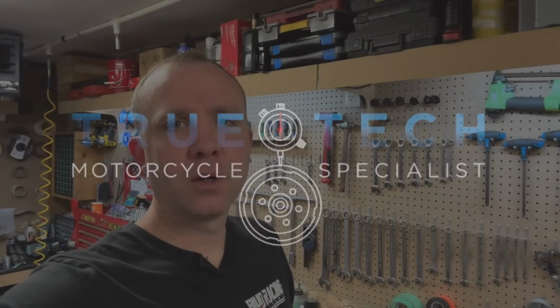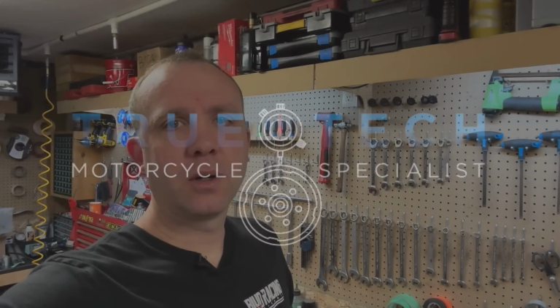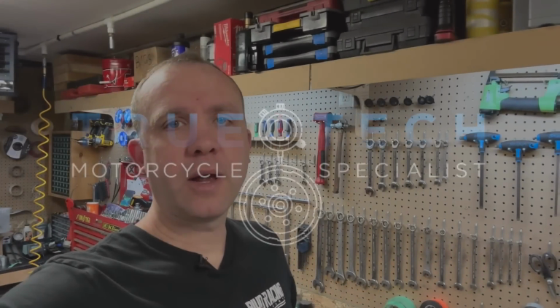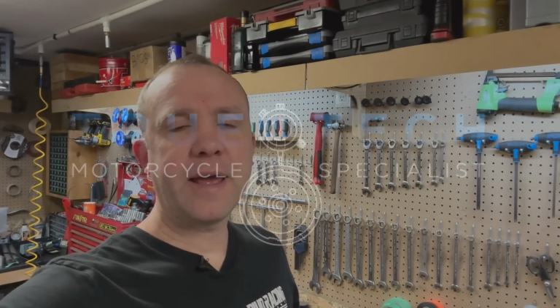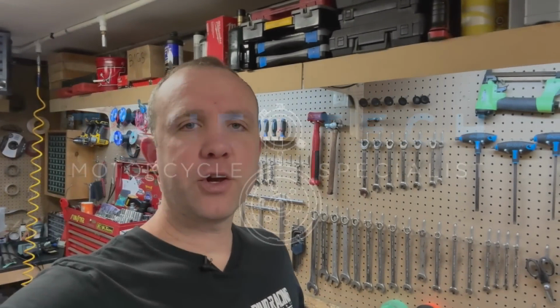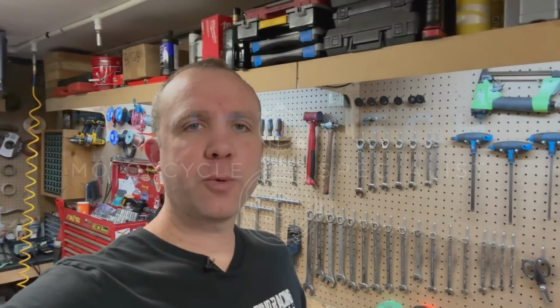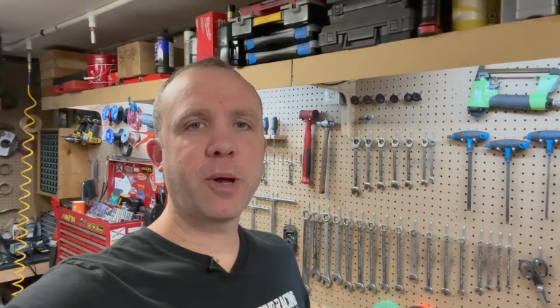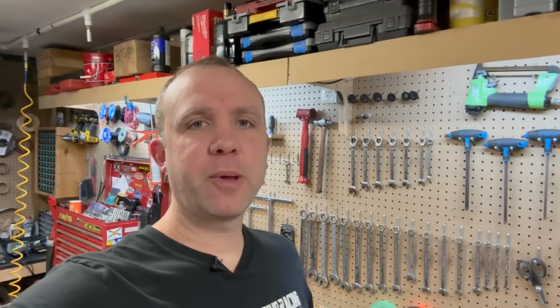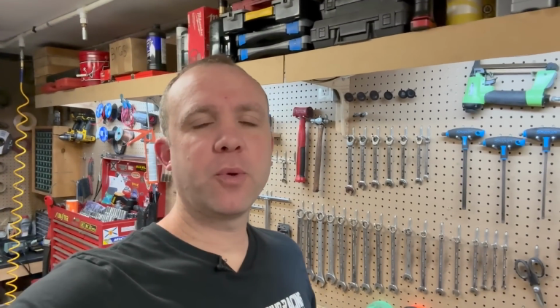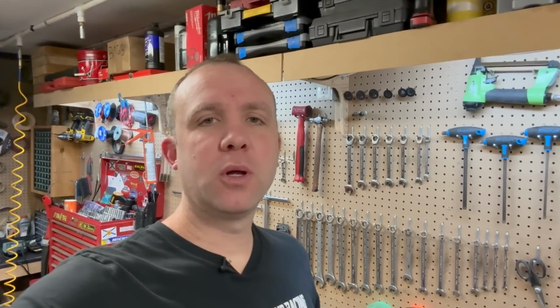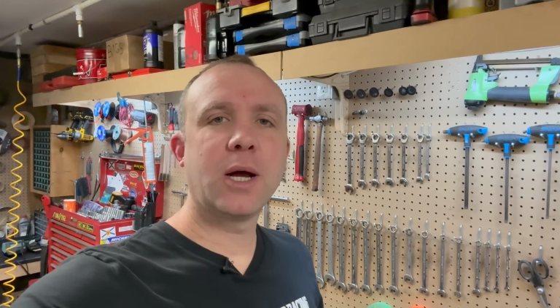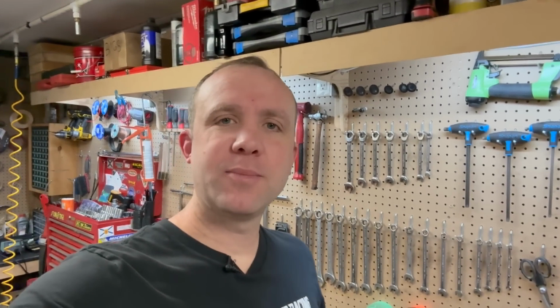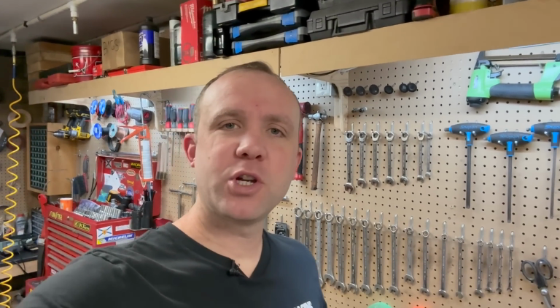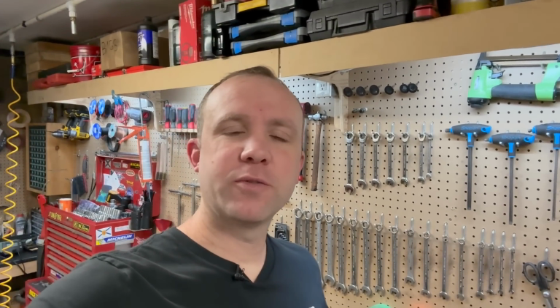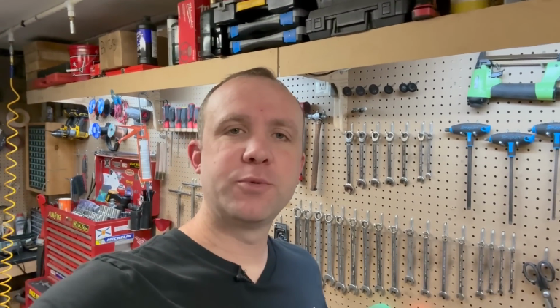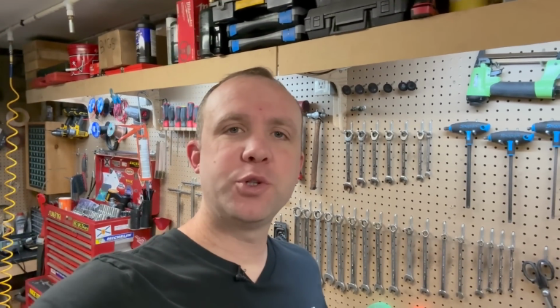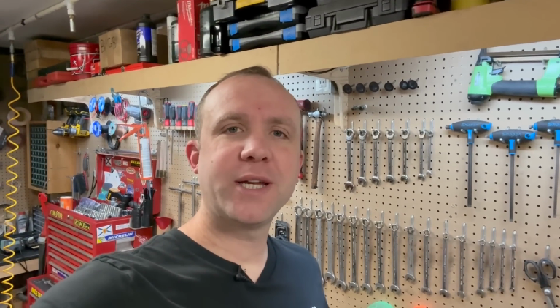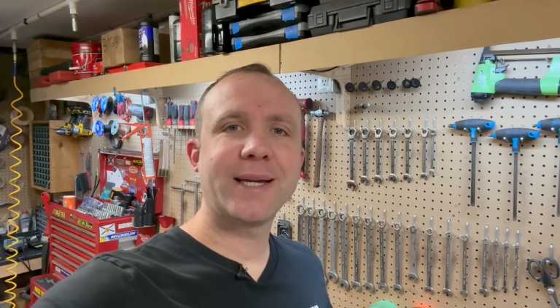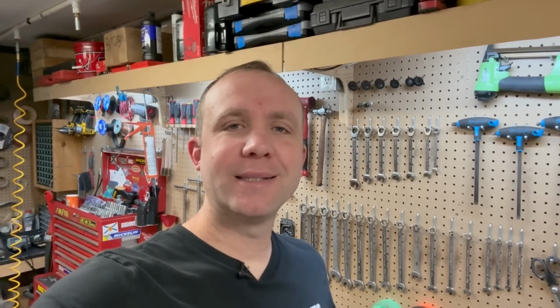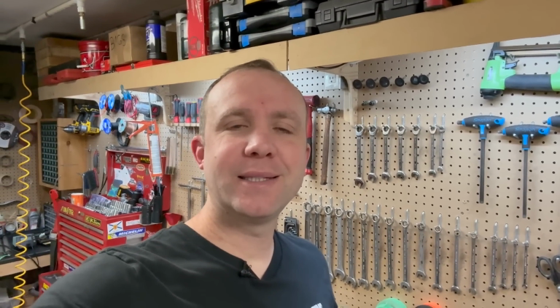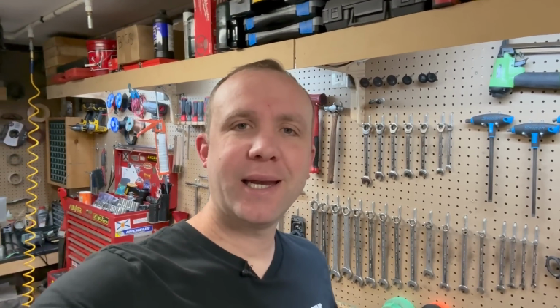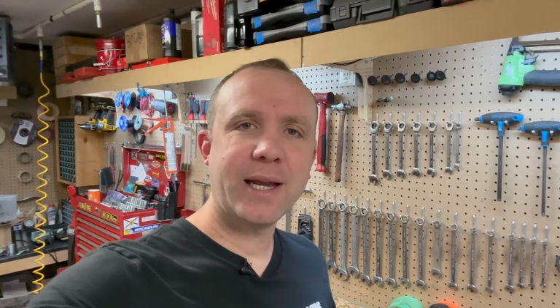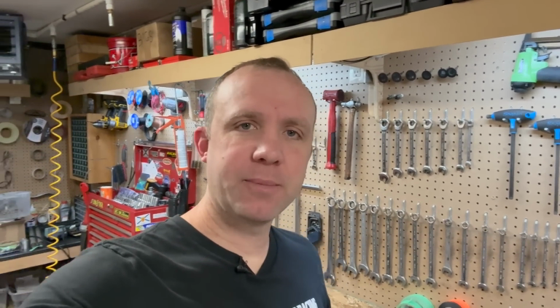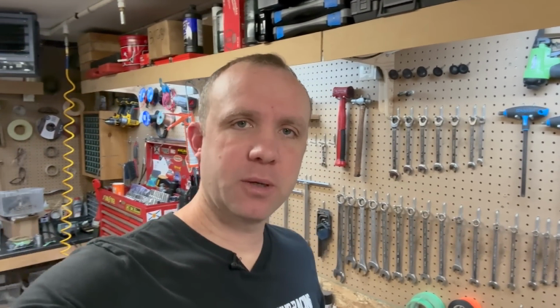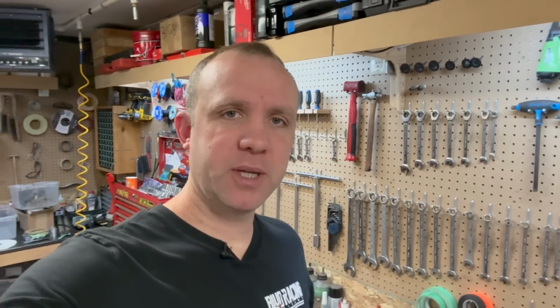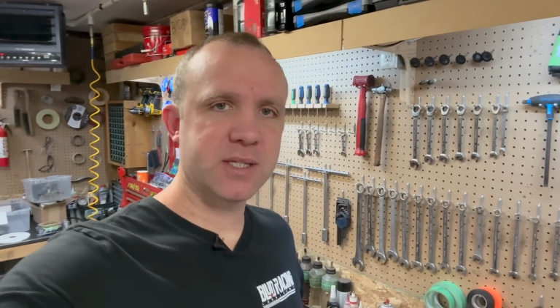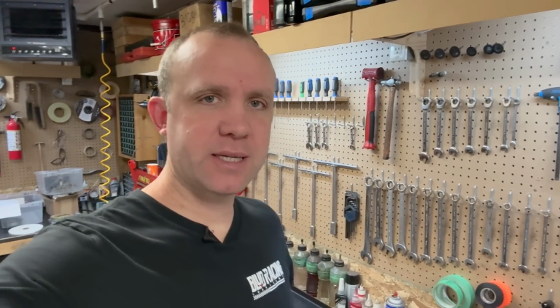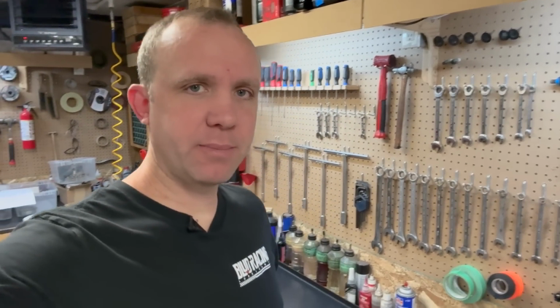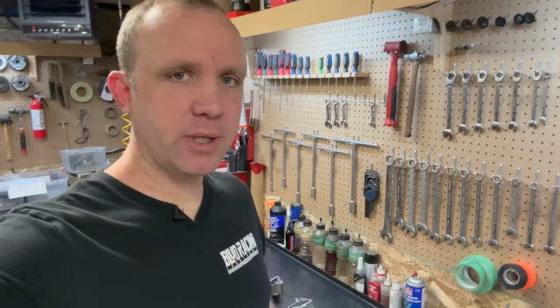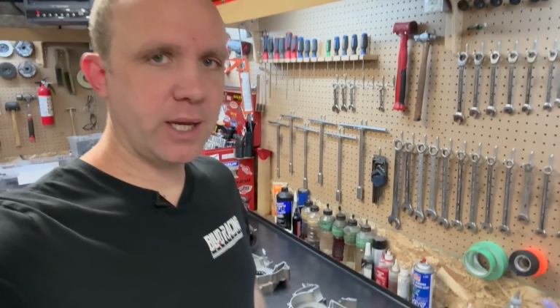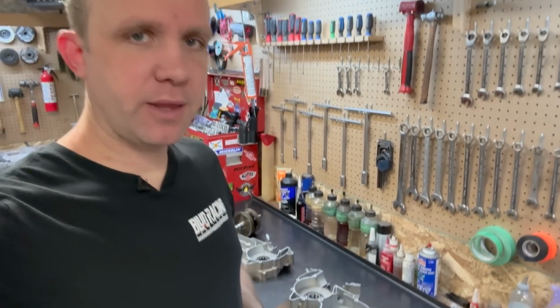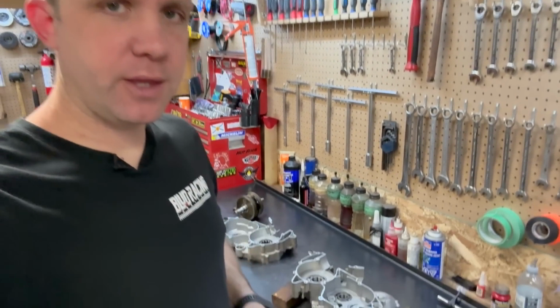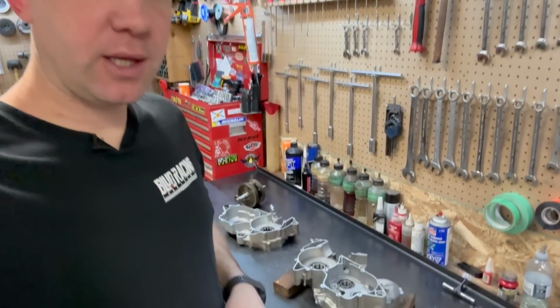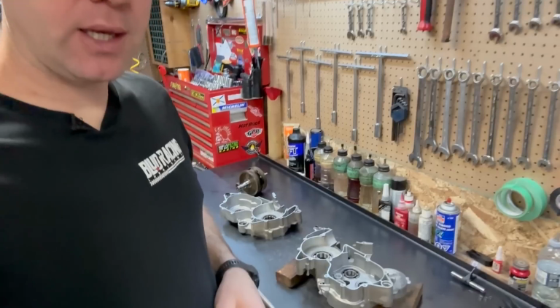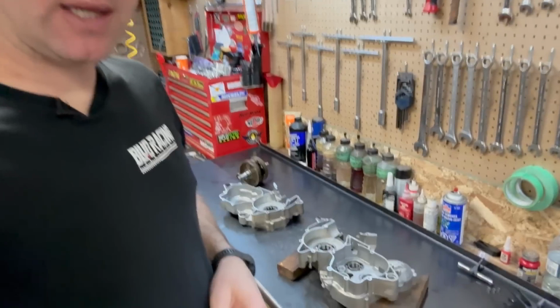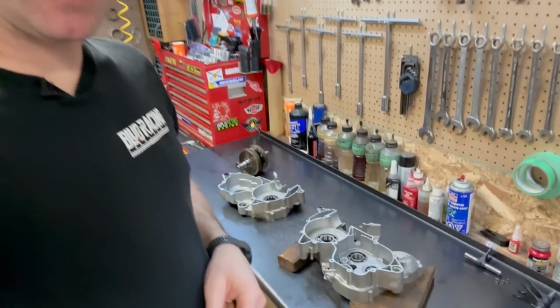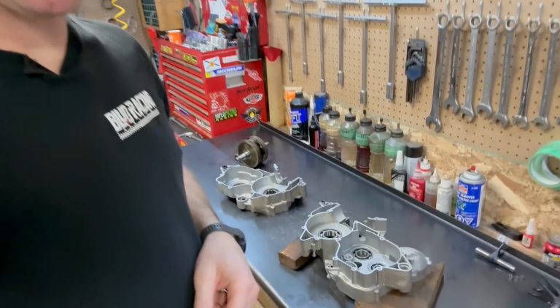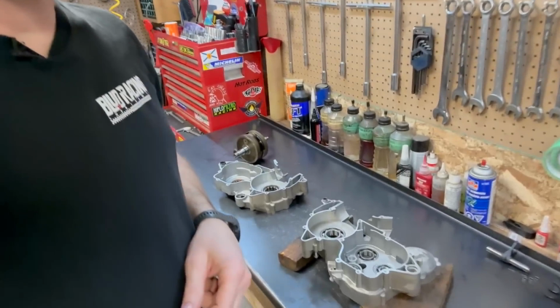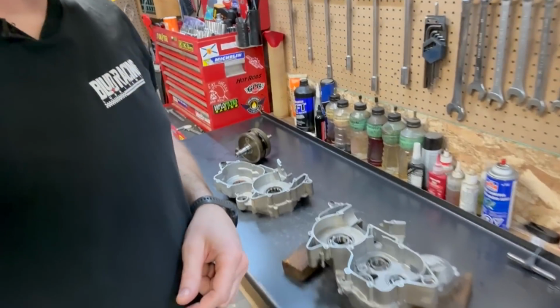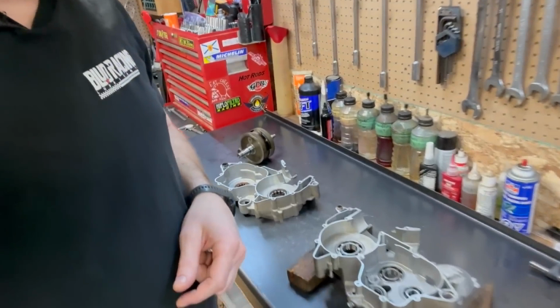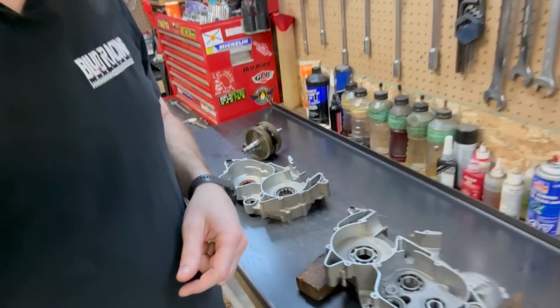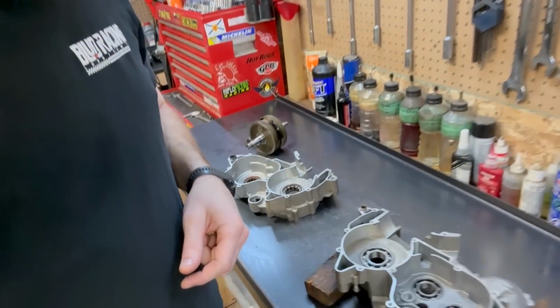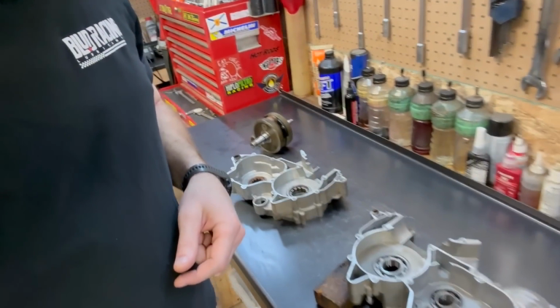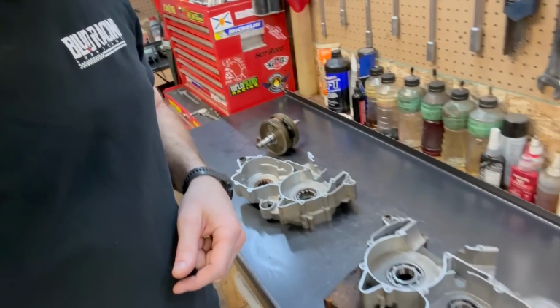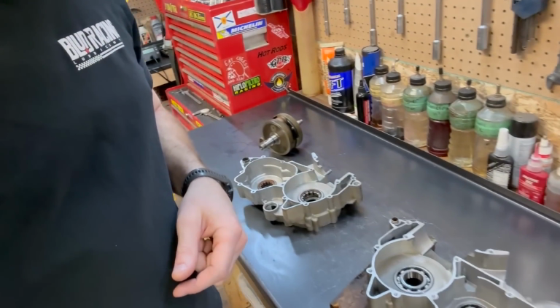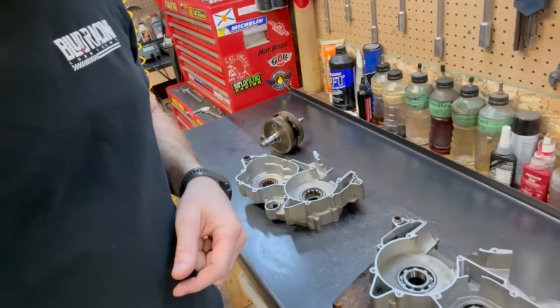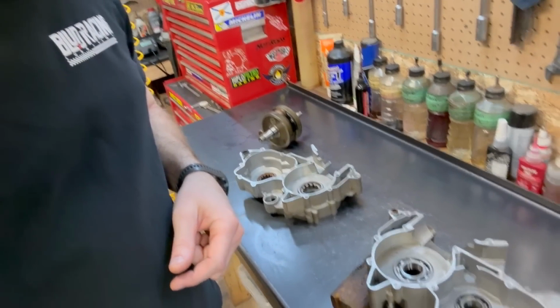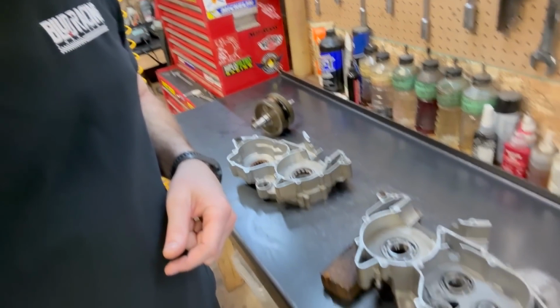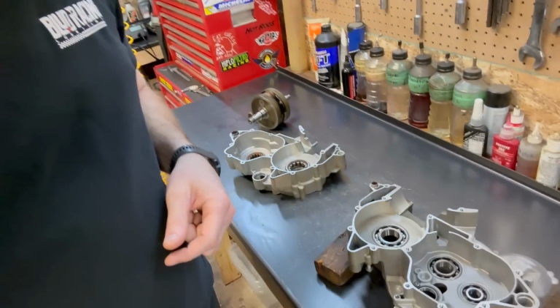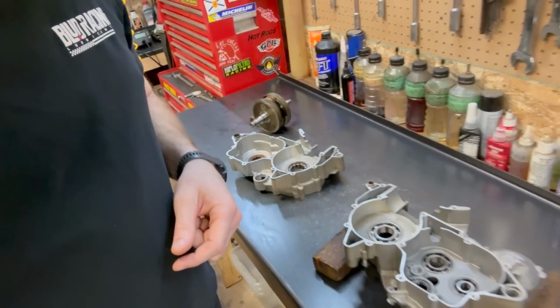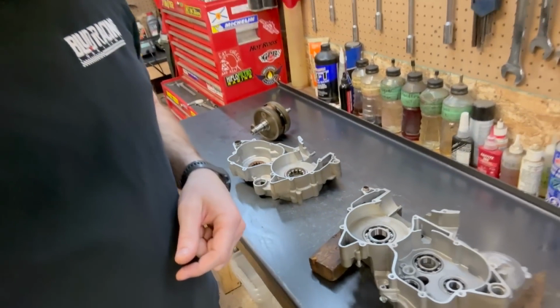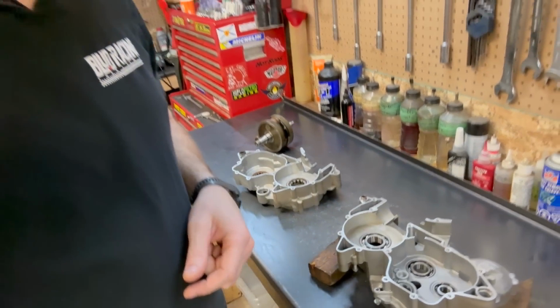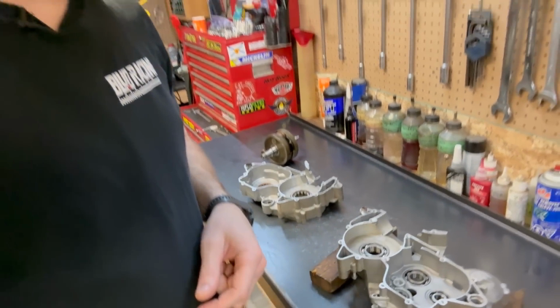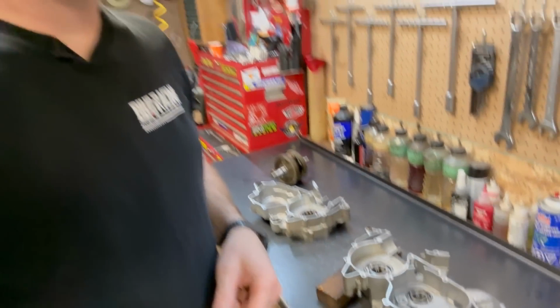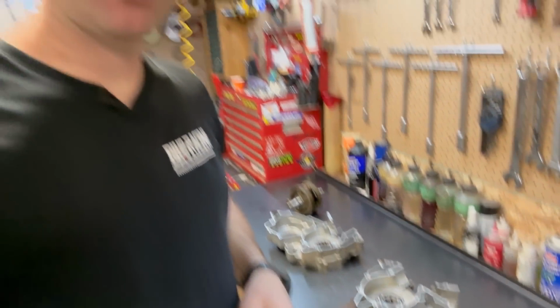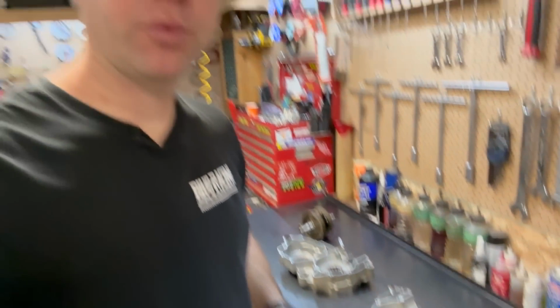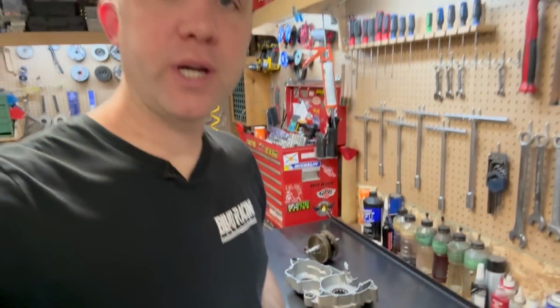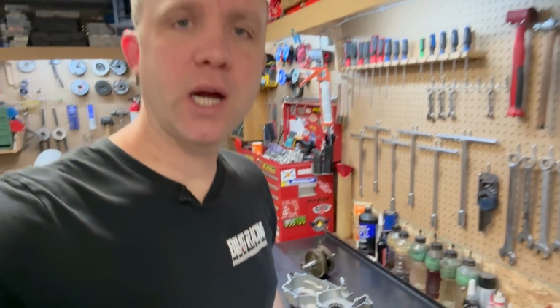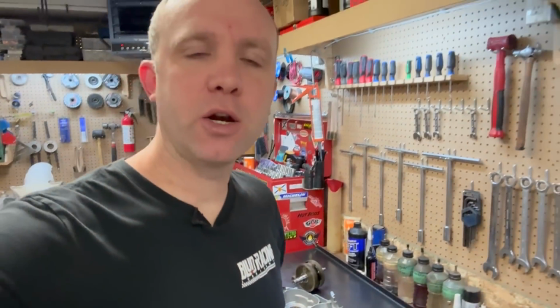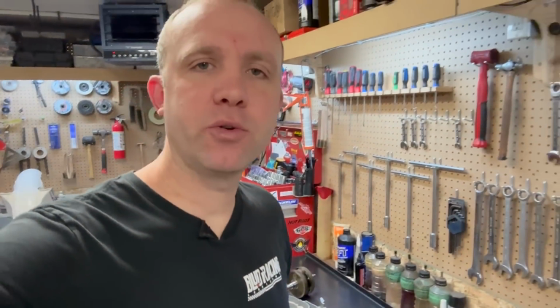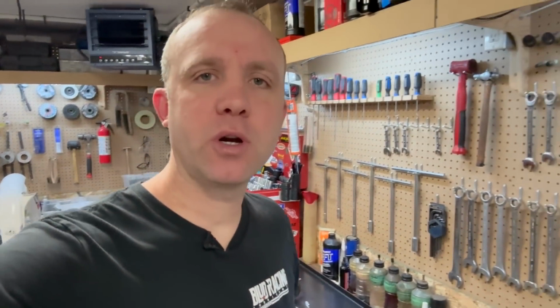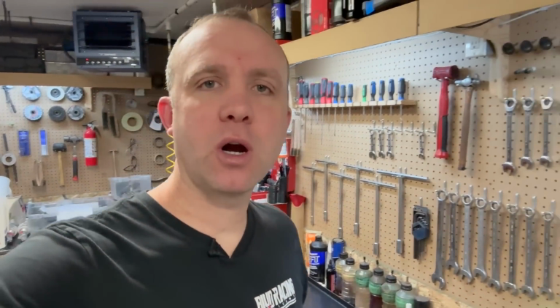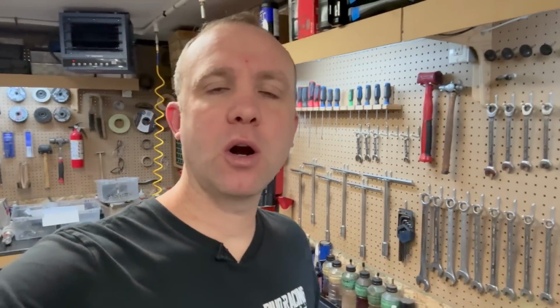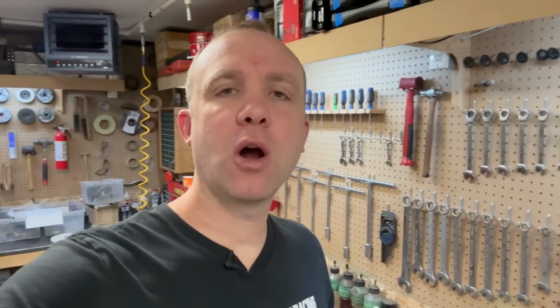Hey there, DerpBike people! I'm Chuck from True Tech, and today I'm going to be assembling the cases on this 2020 300RR.